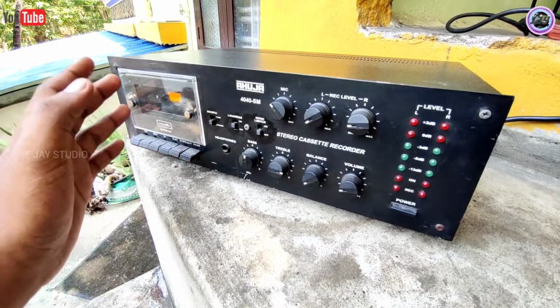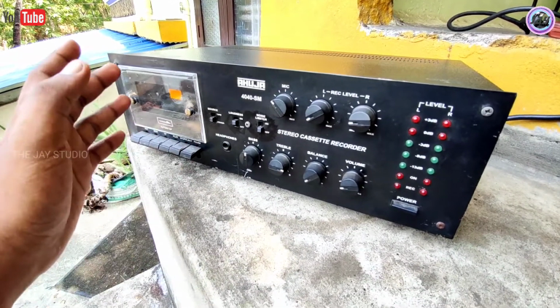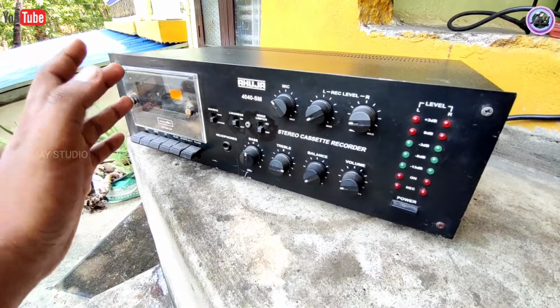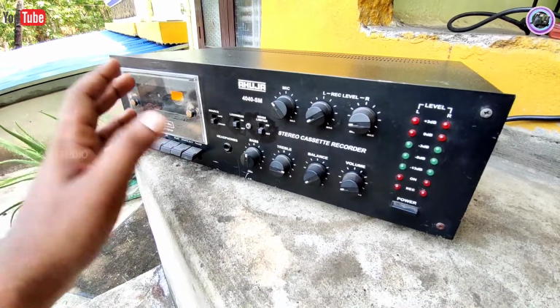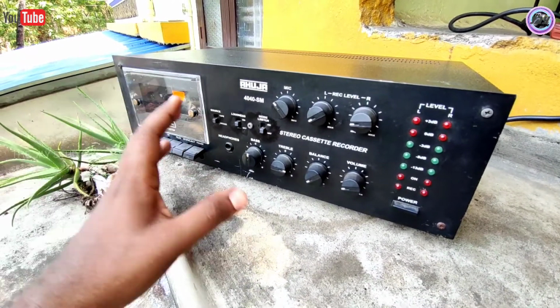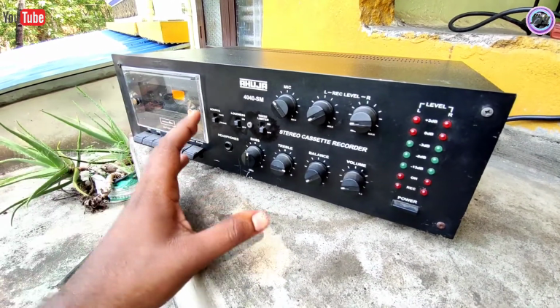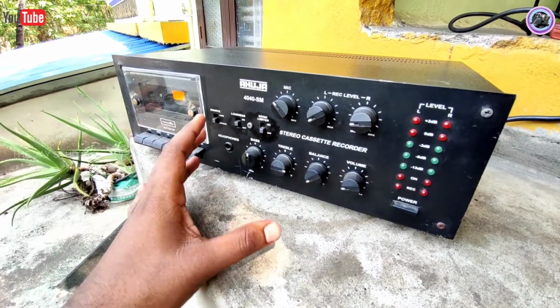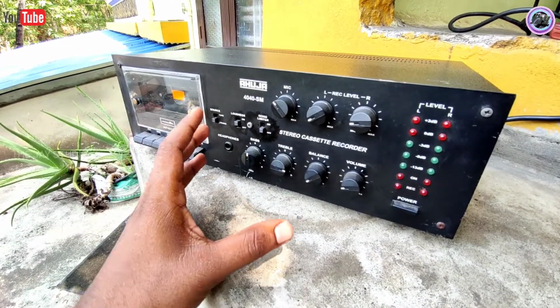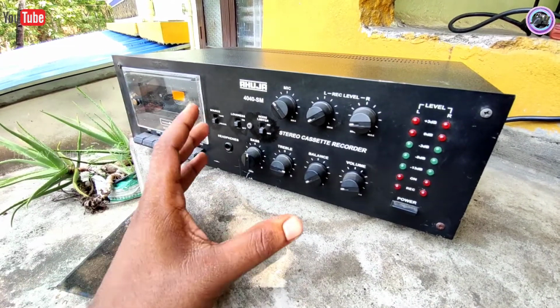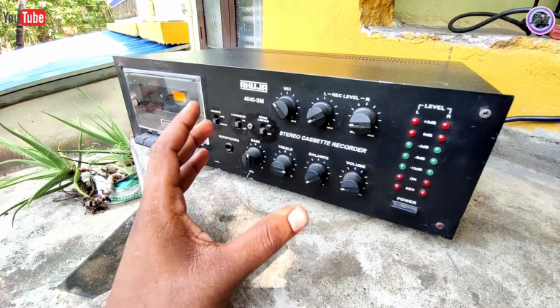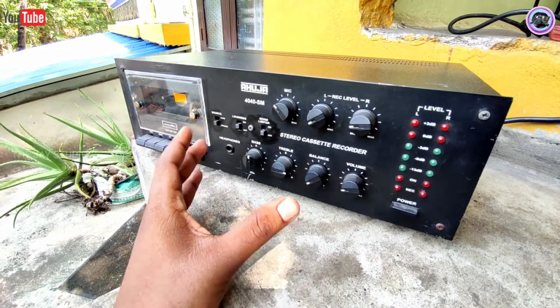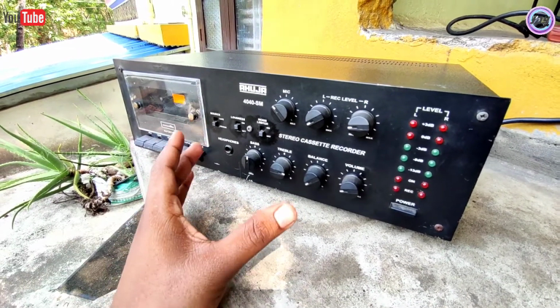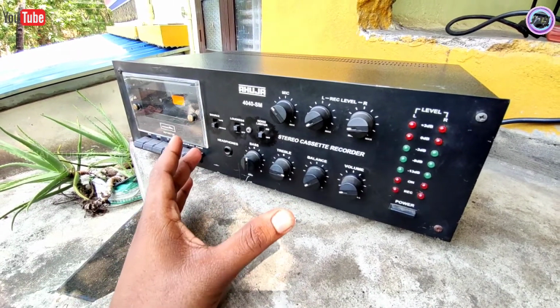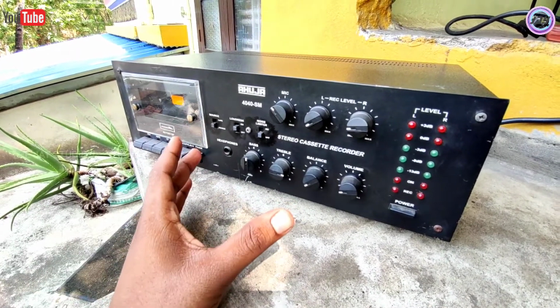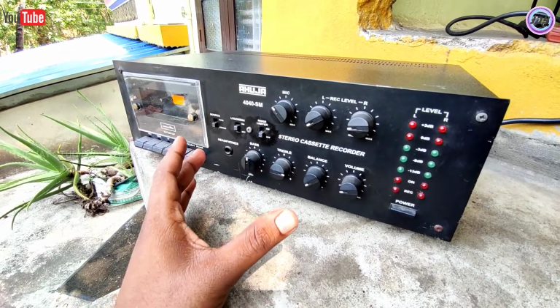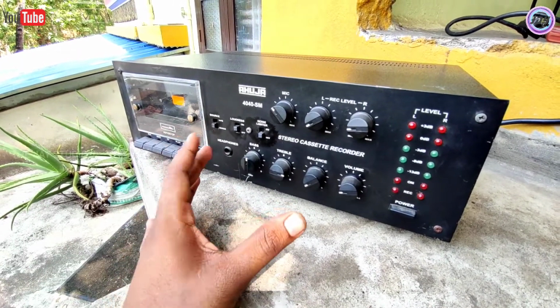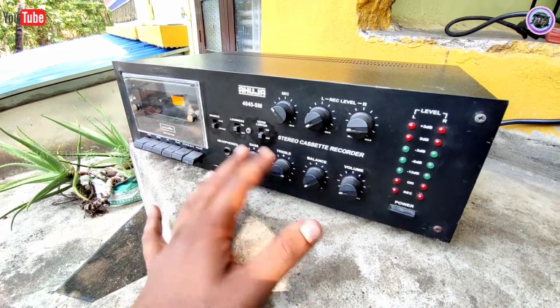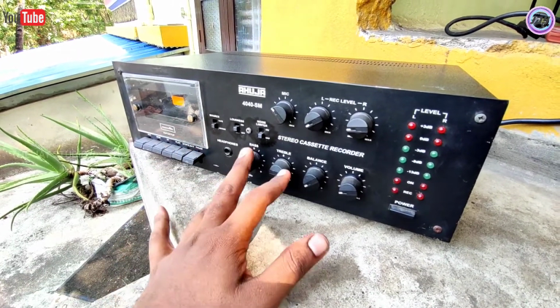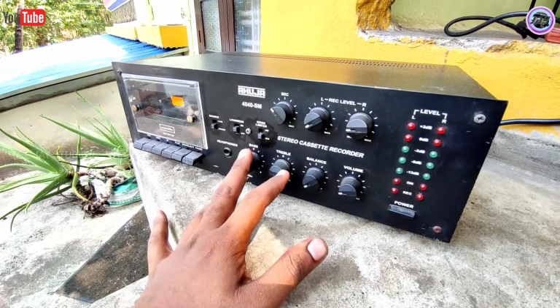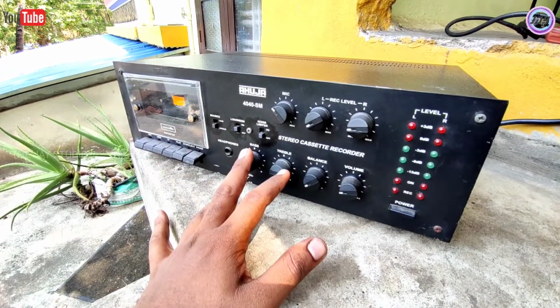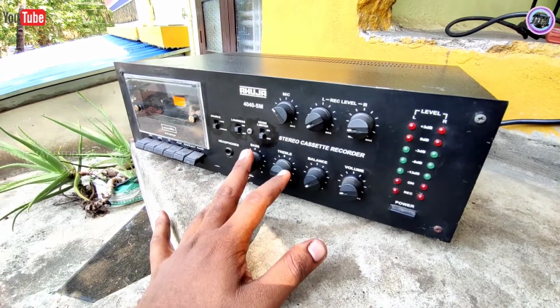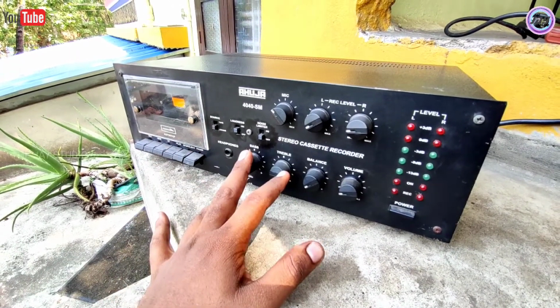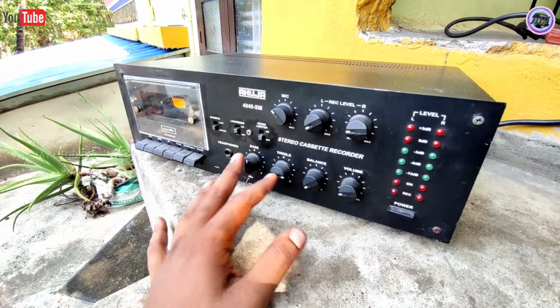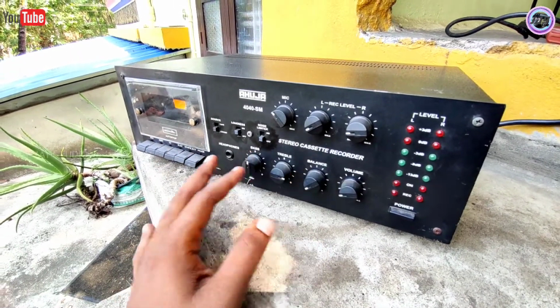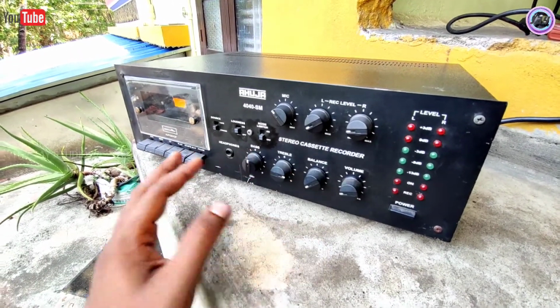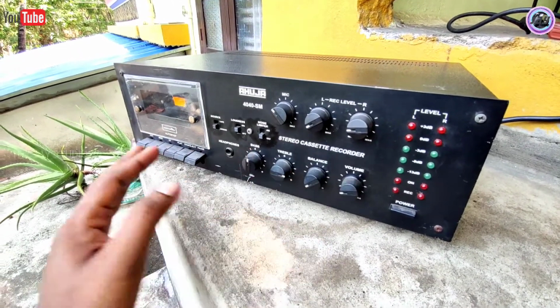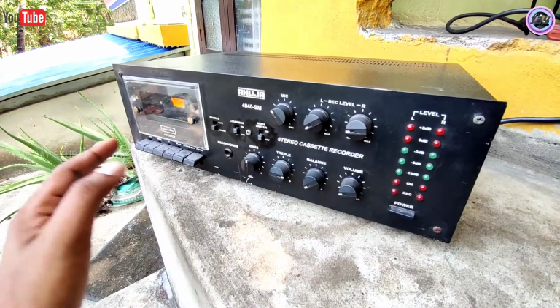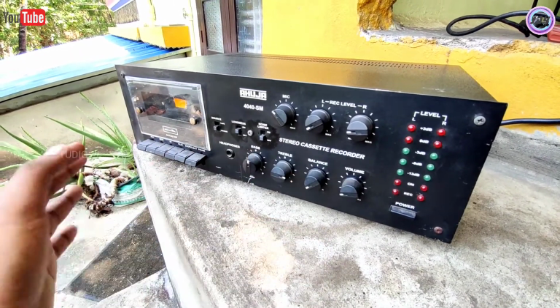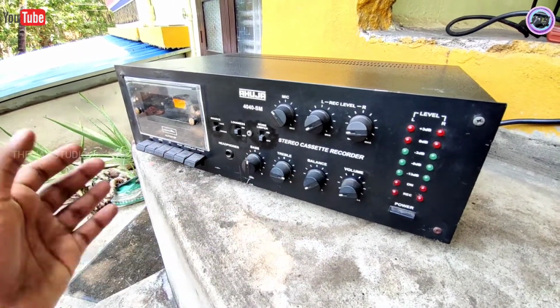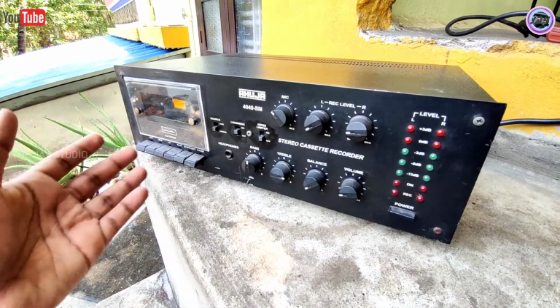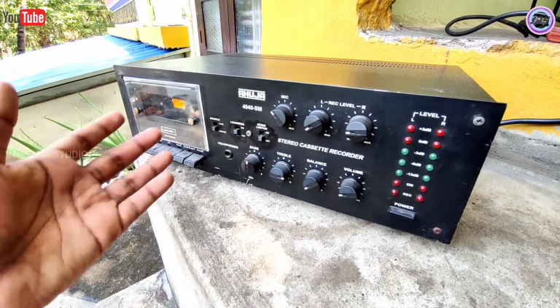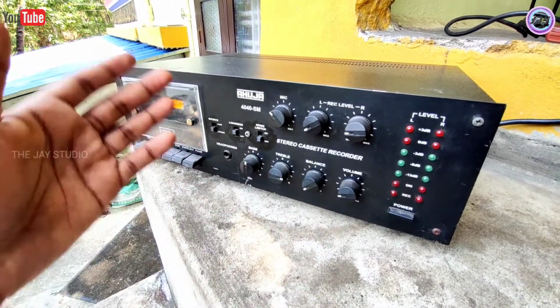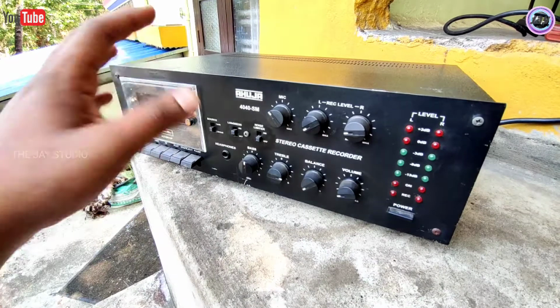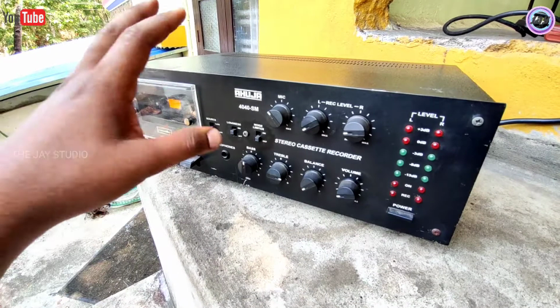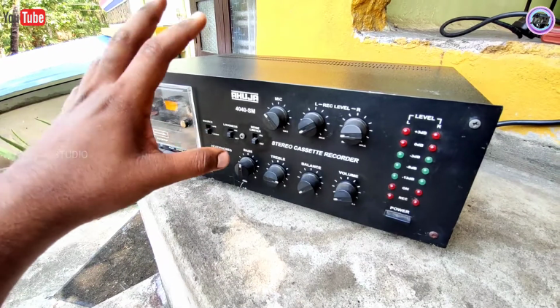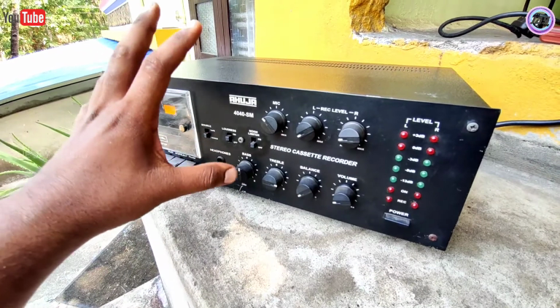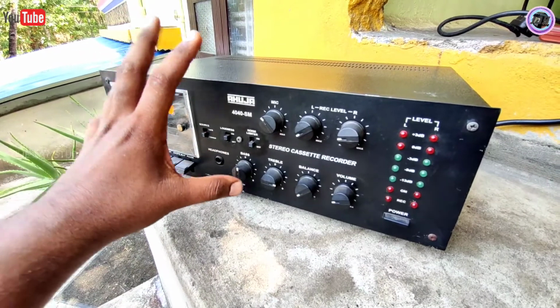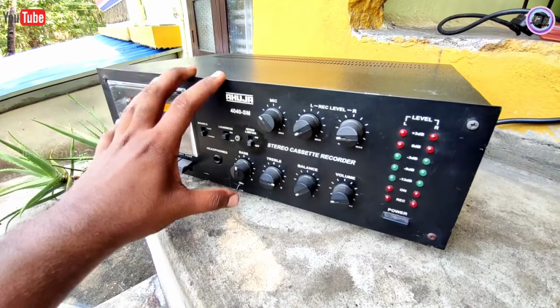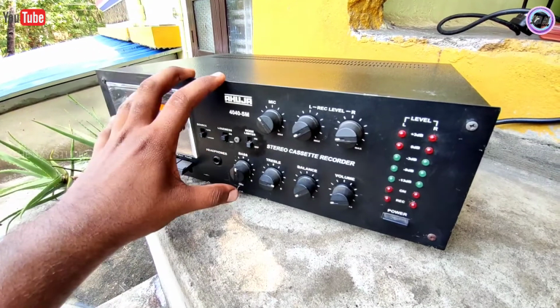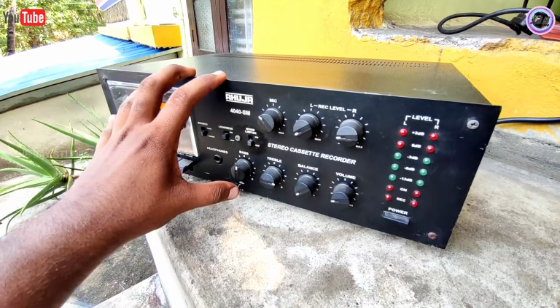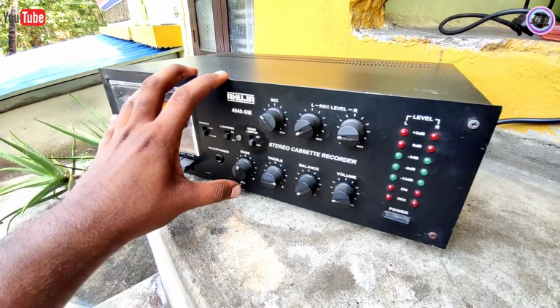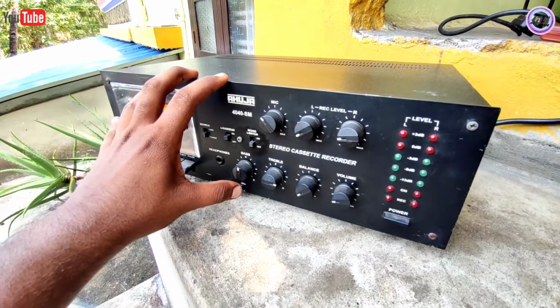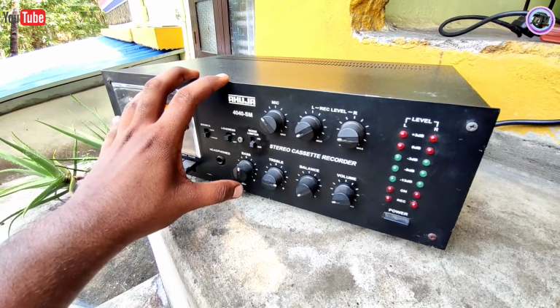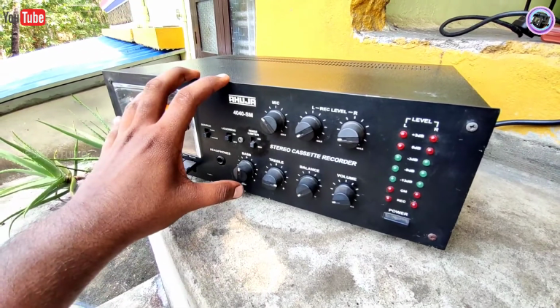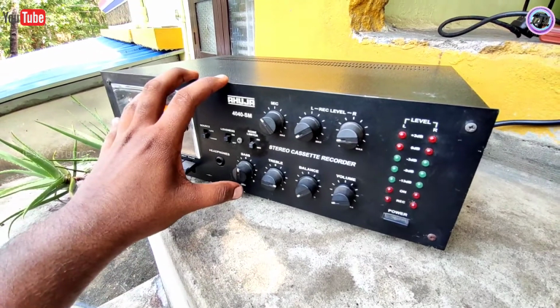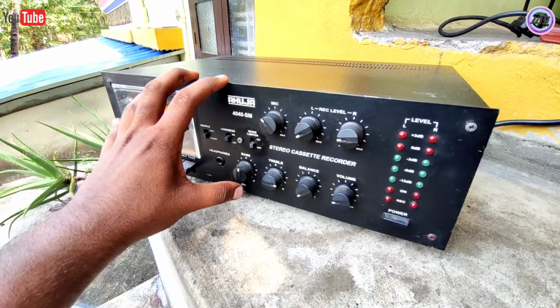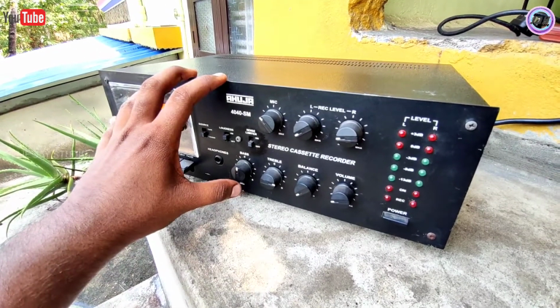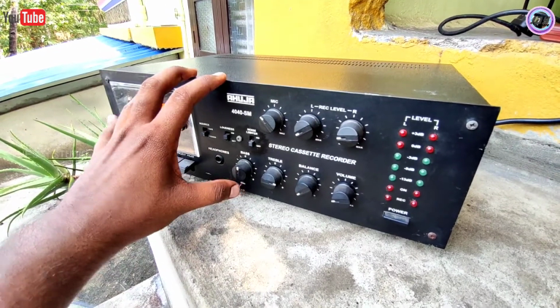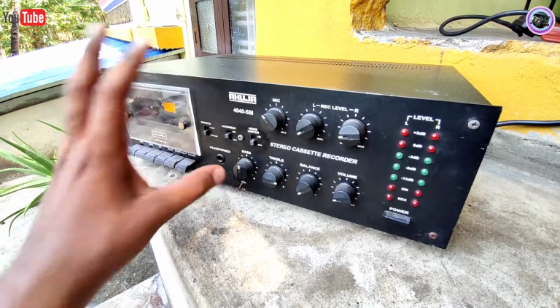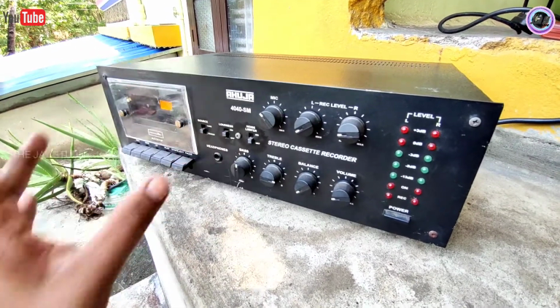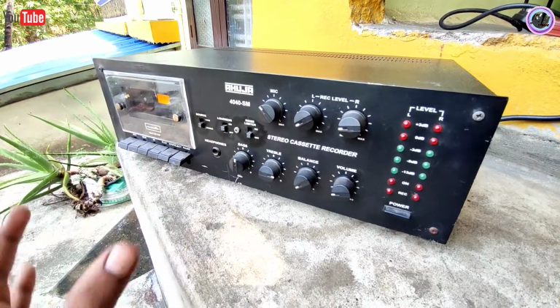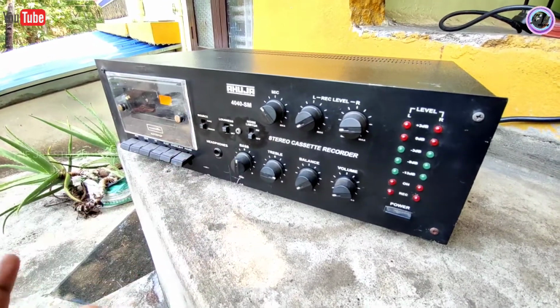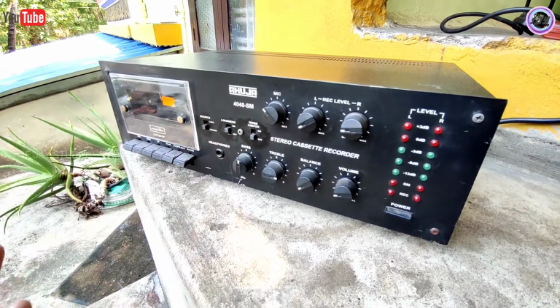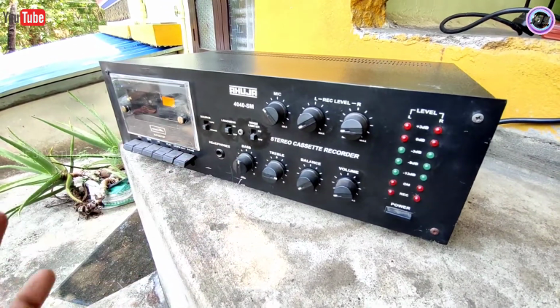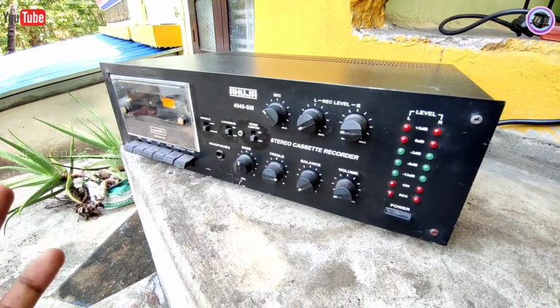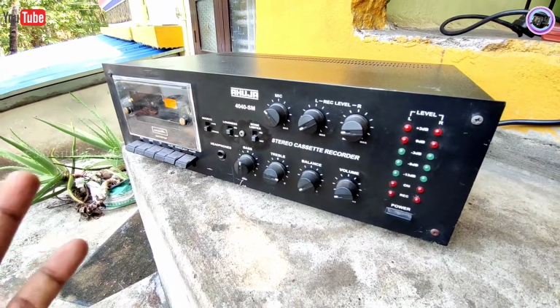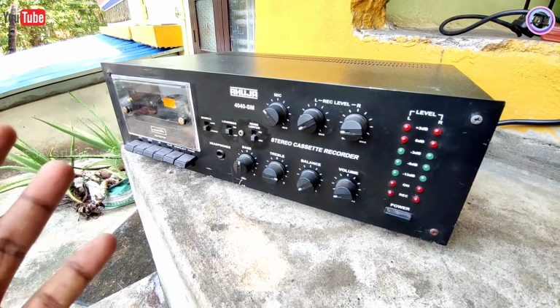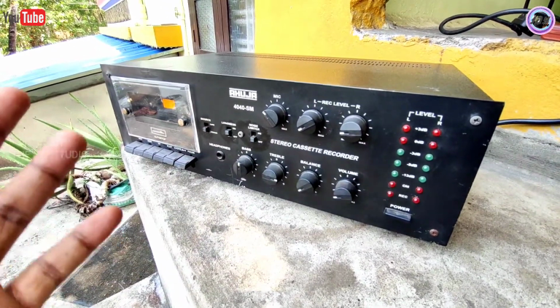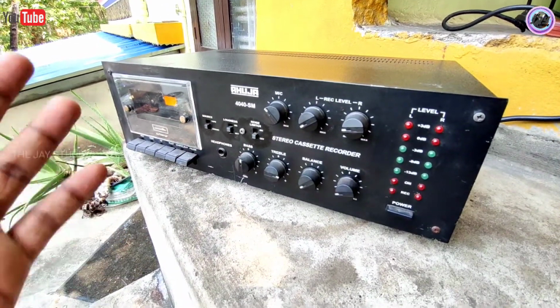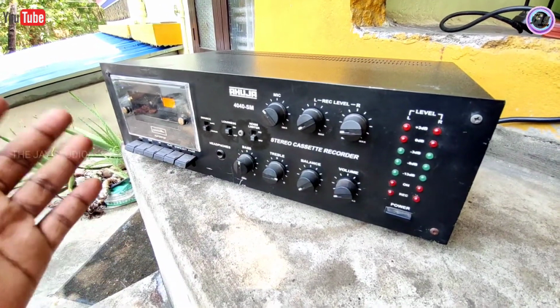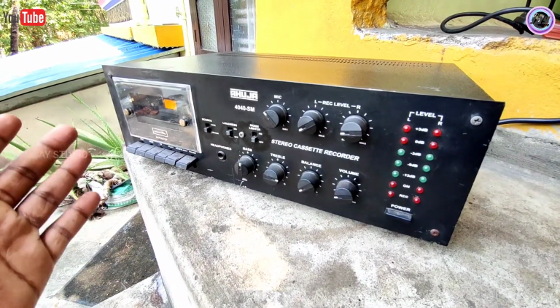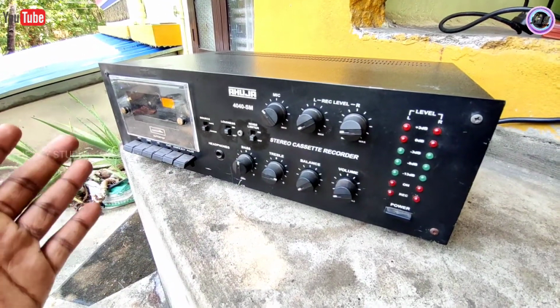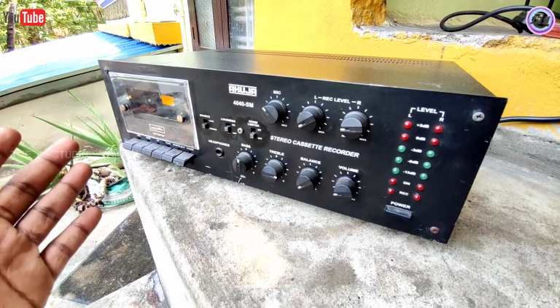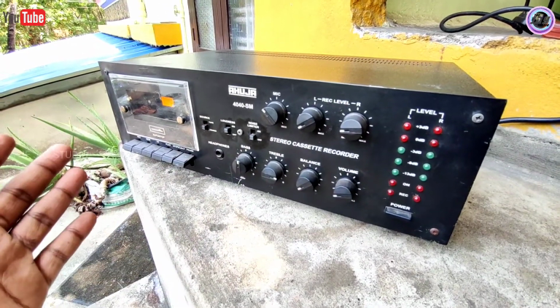We can get a sub and get a board. We can get a 2.1 amplifier. We can get a 2.1 amplifier and get a few questions.